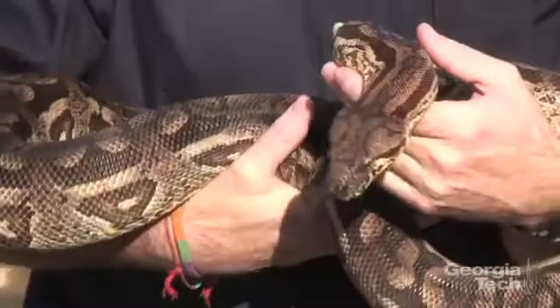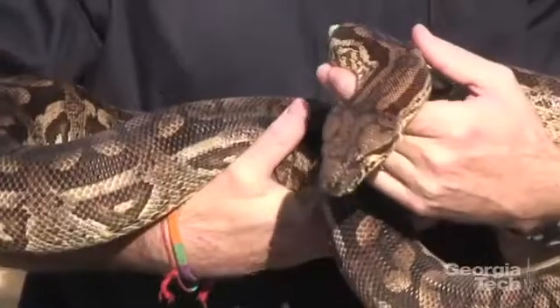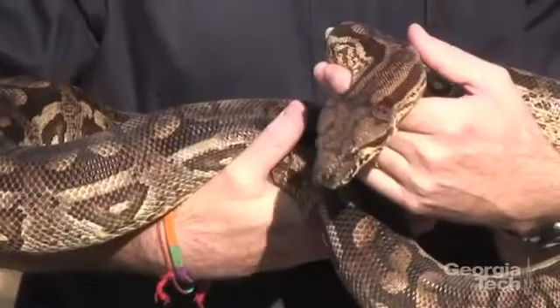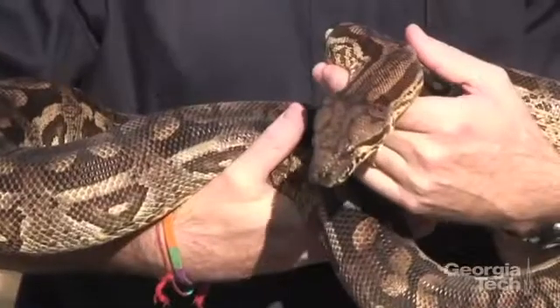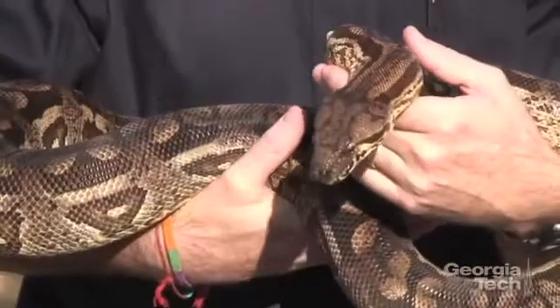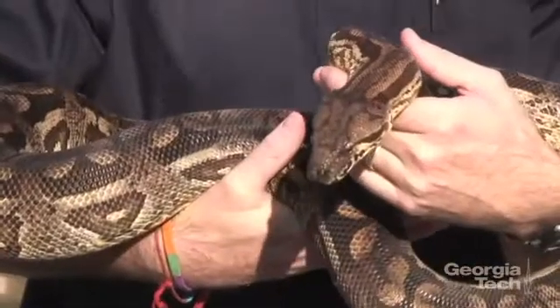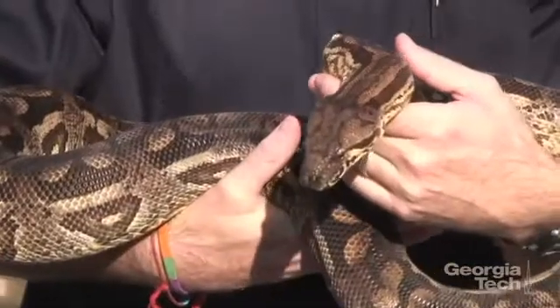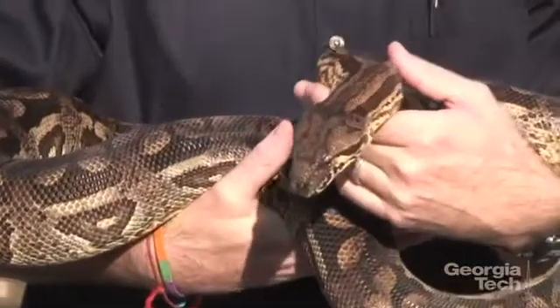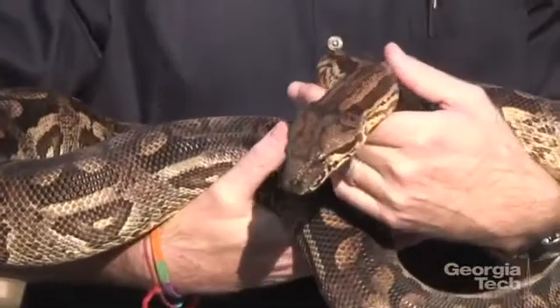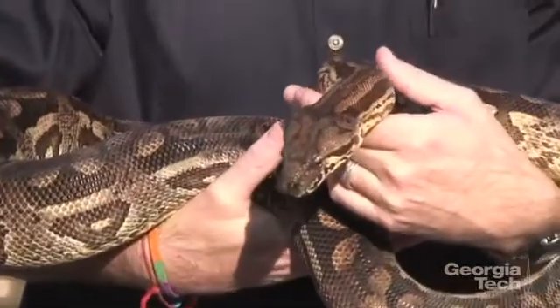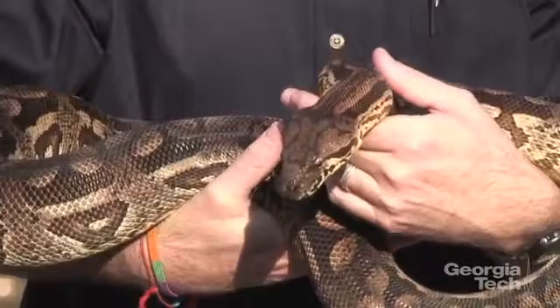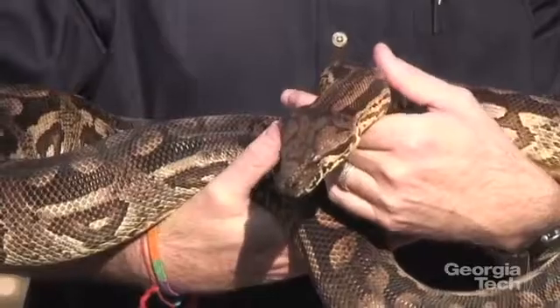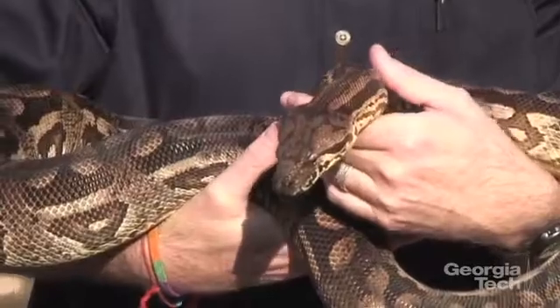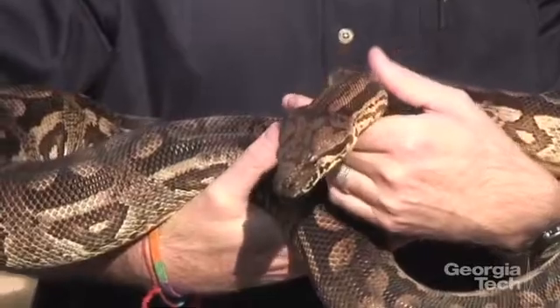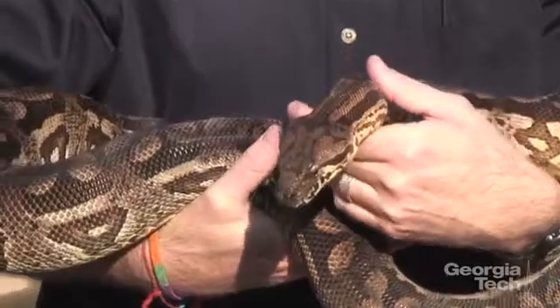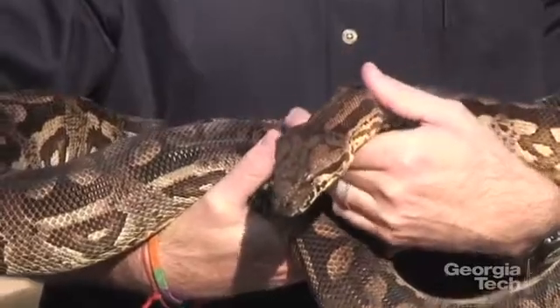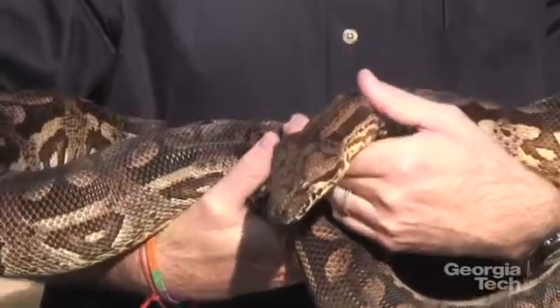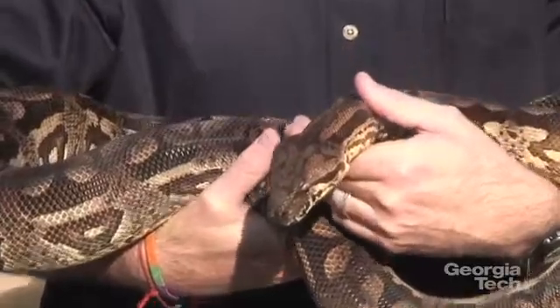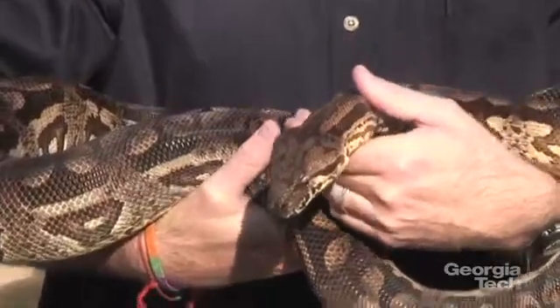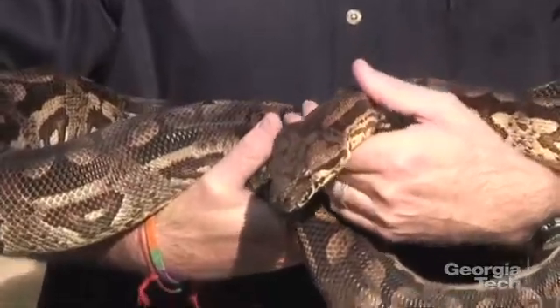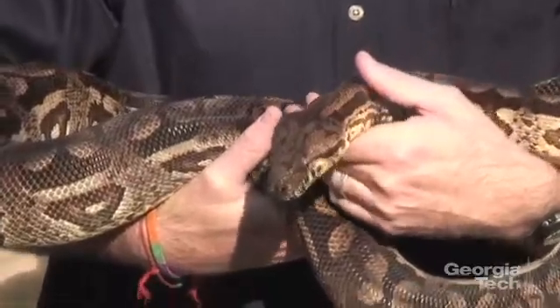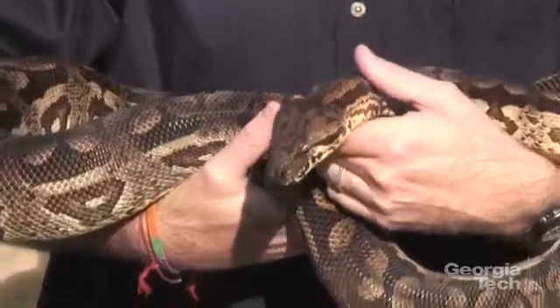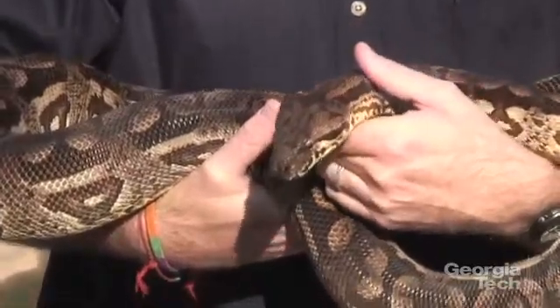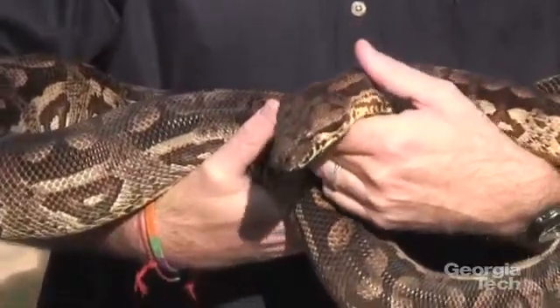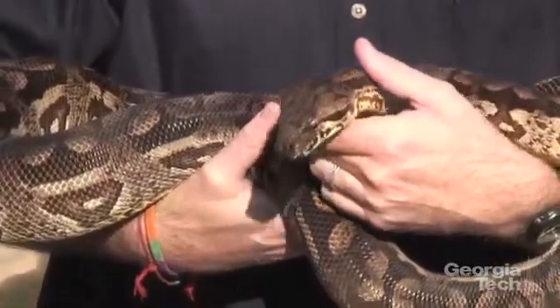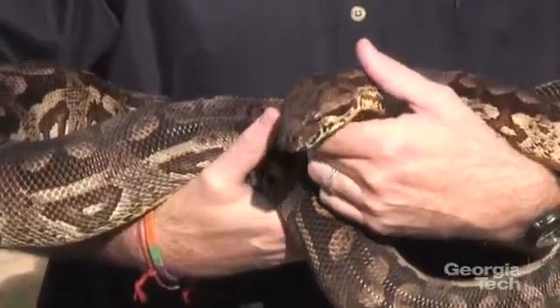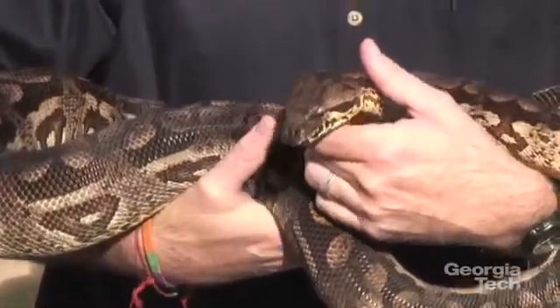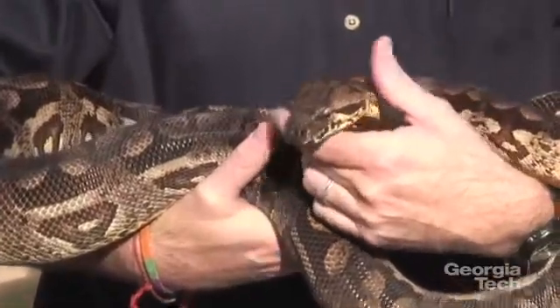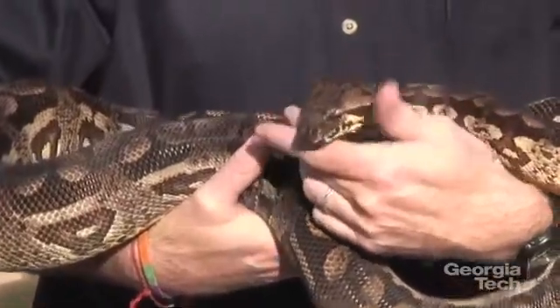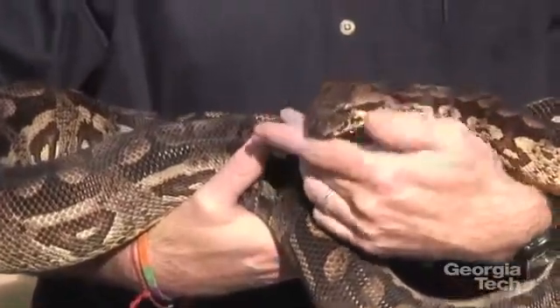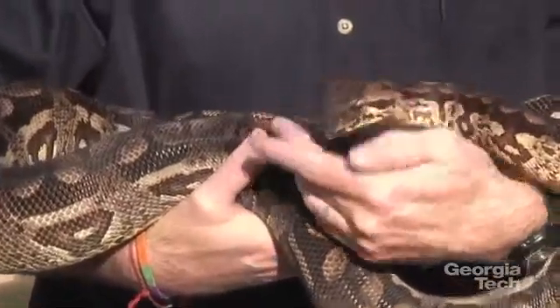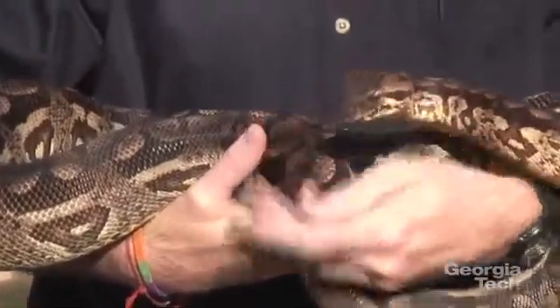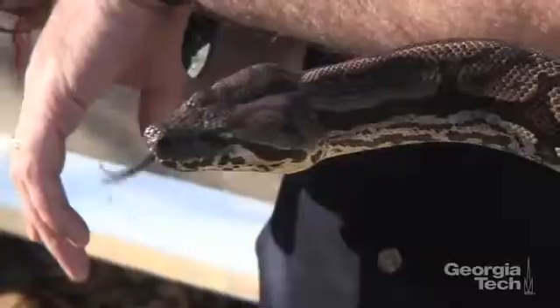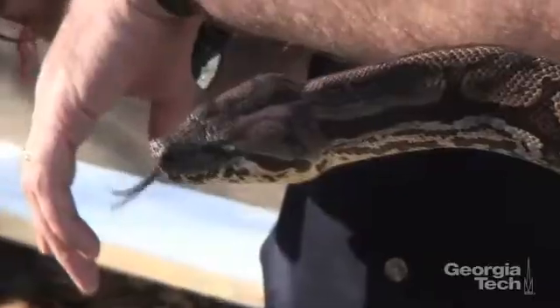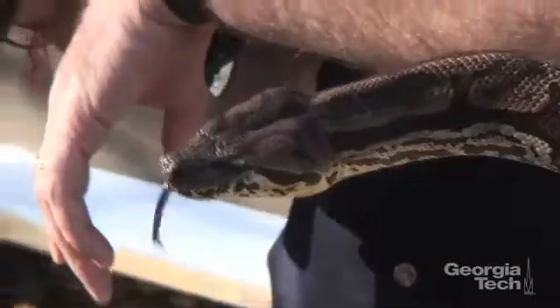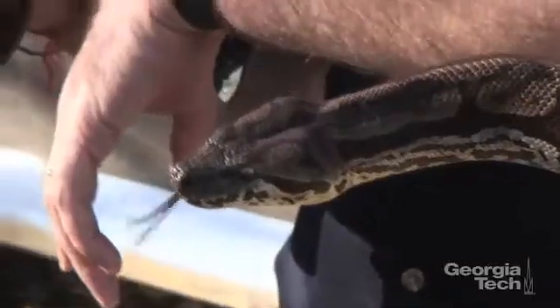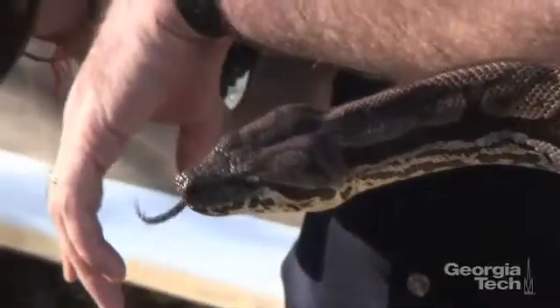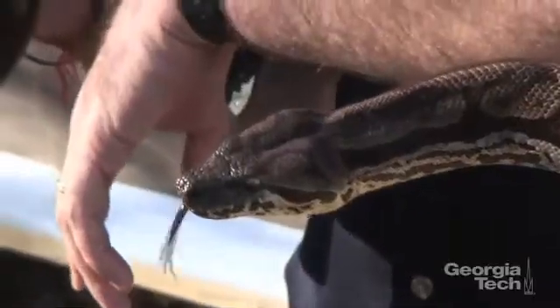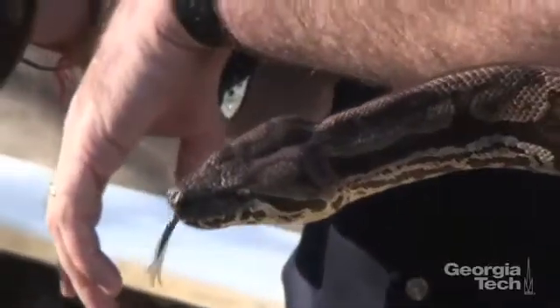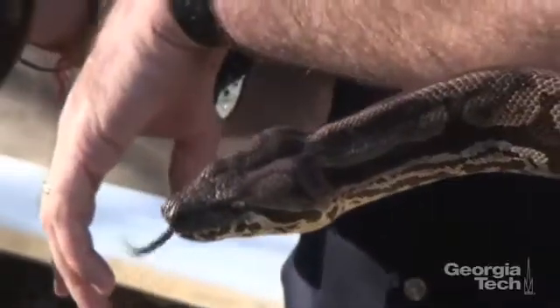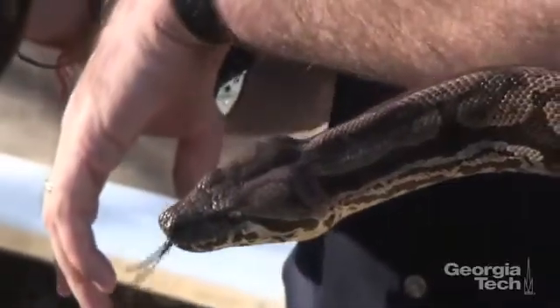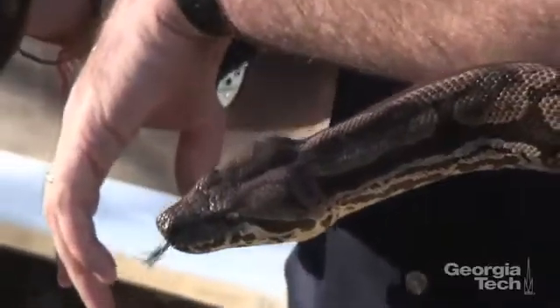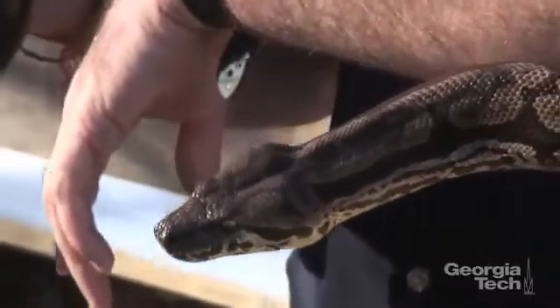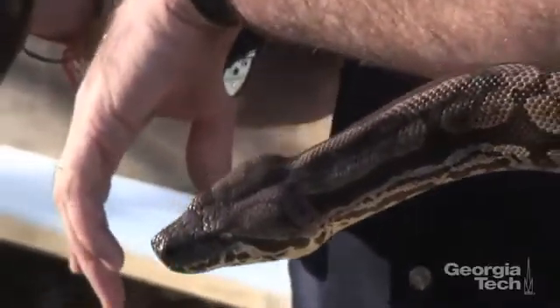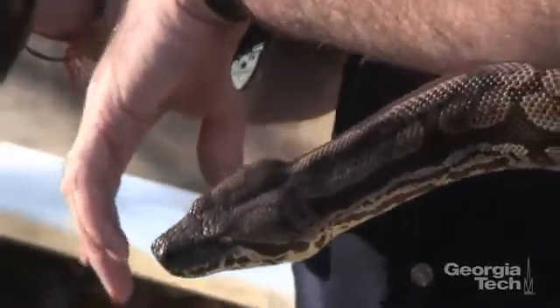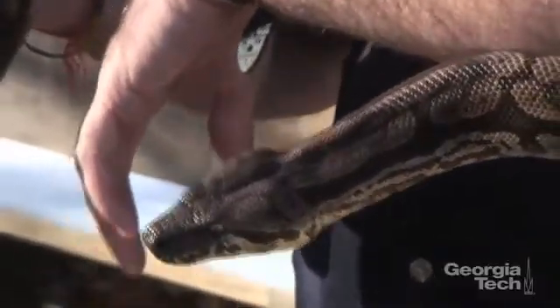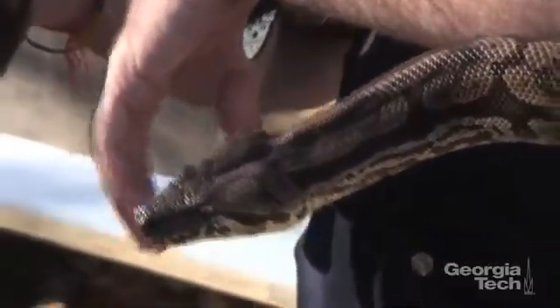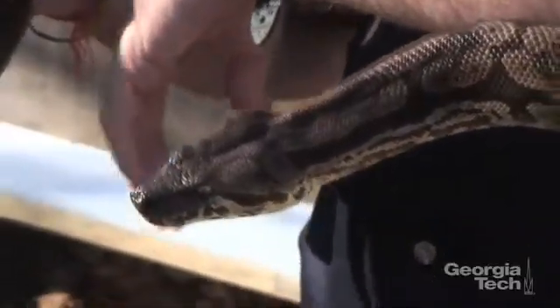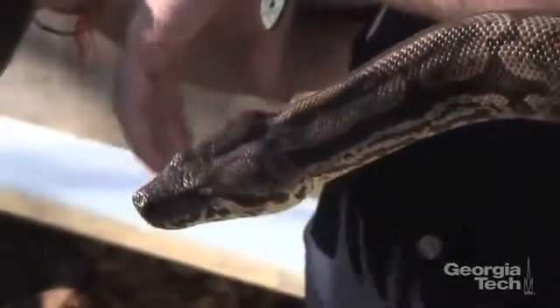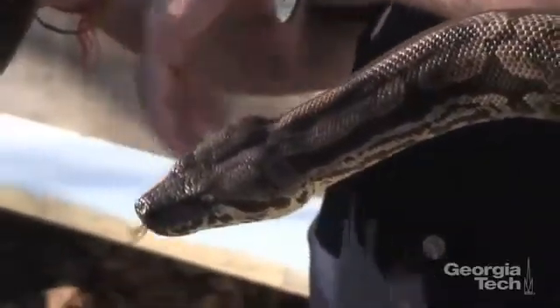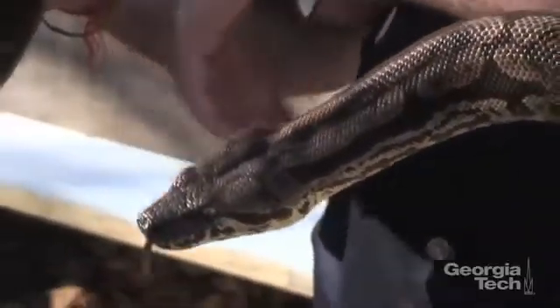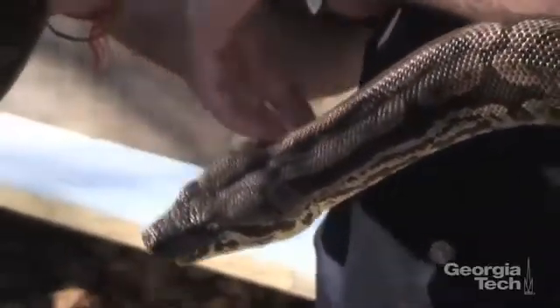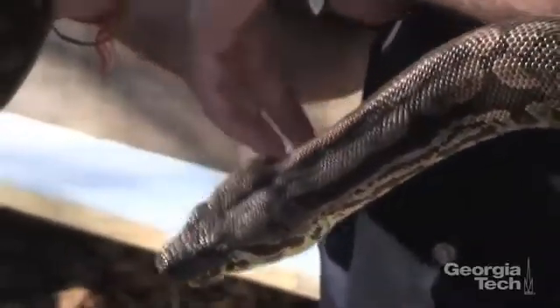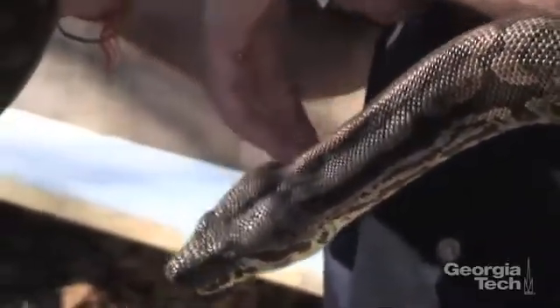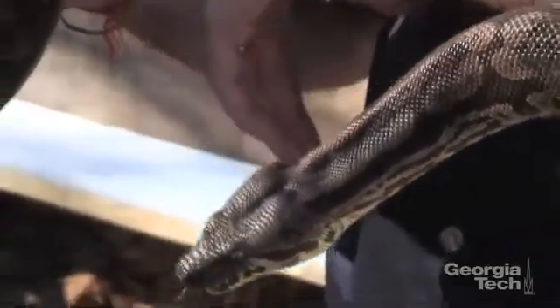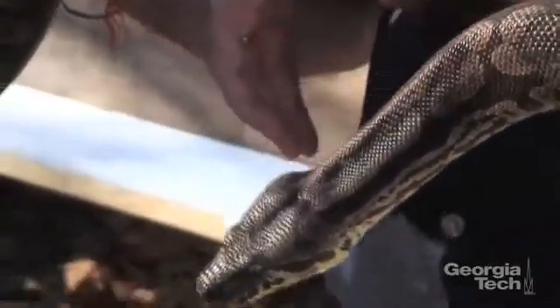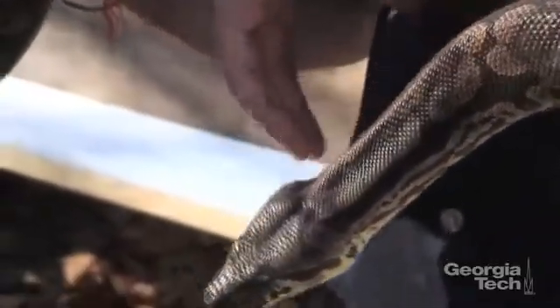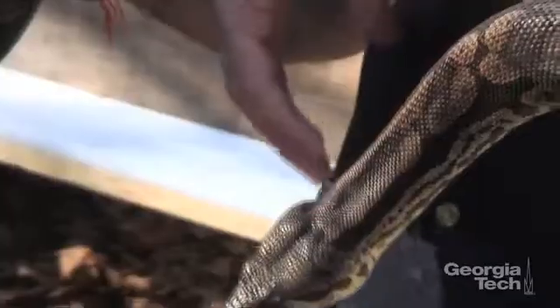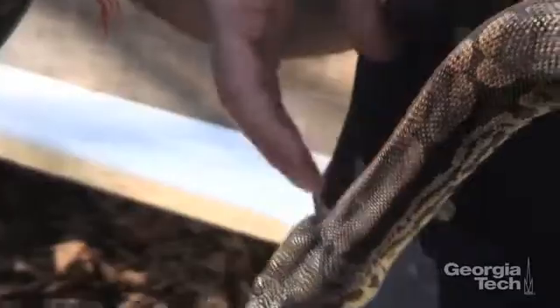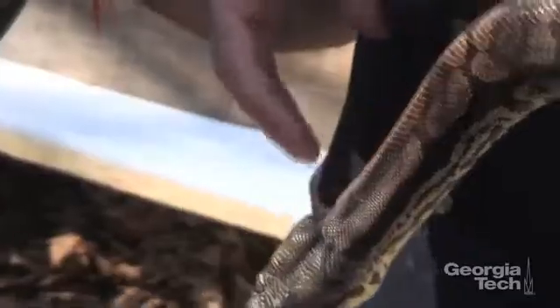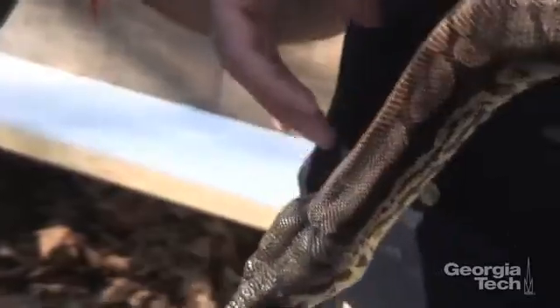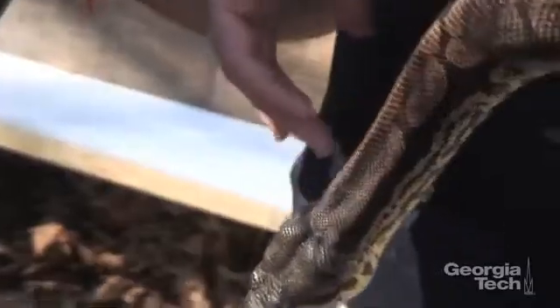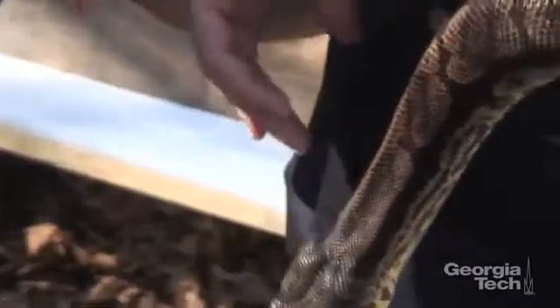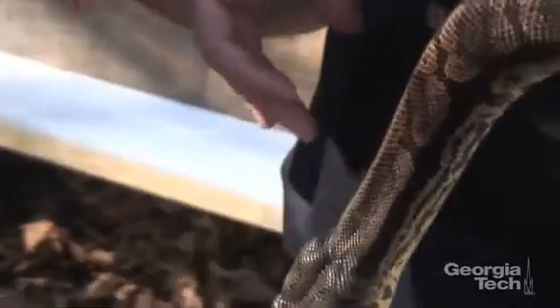Some people think they're fascinating, while others think they're scary. Georgia Tech thinks that snakes can help build better robots.